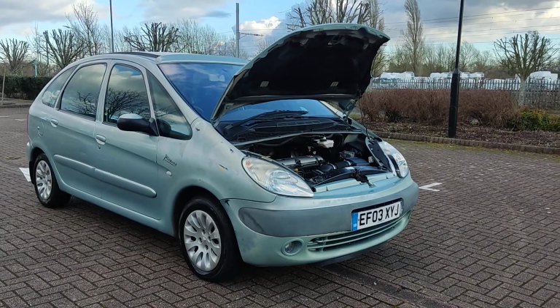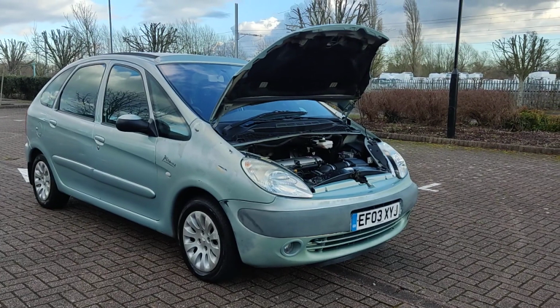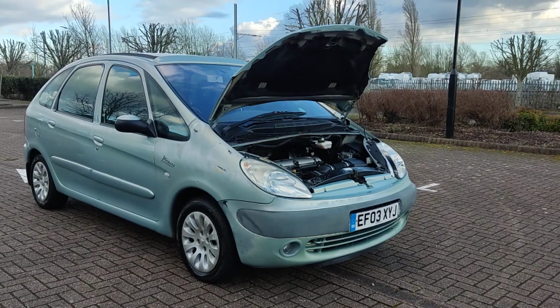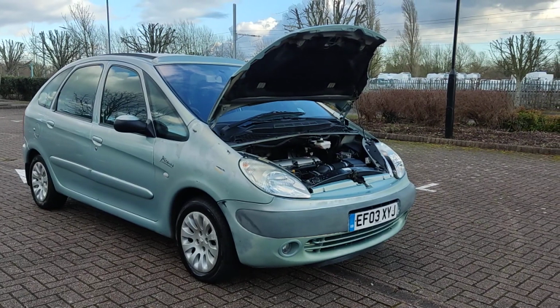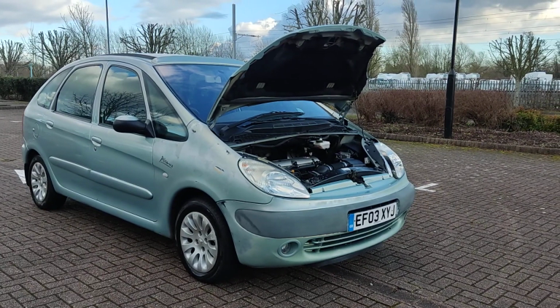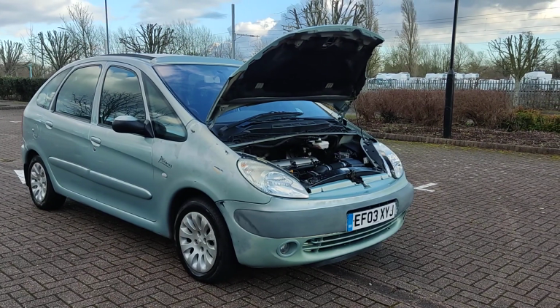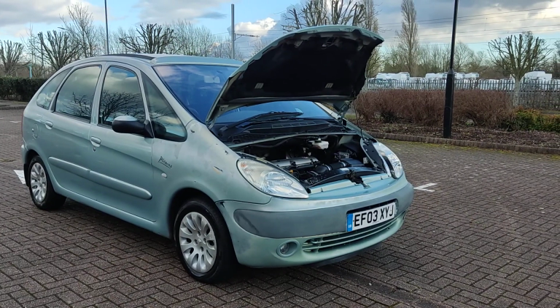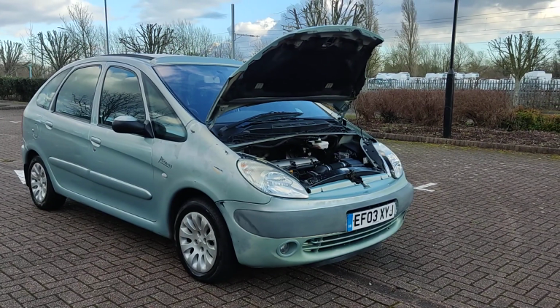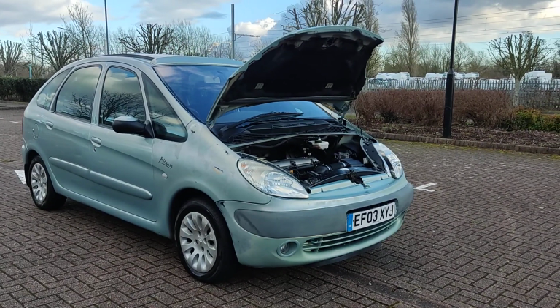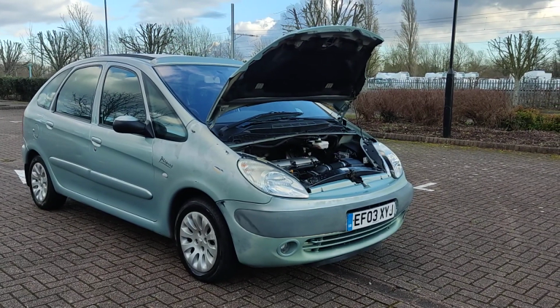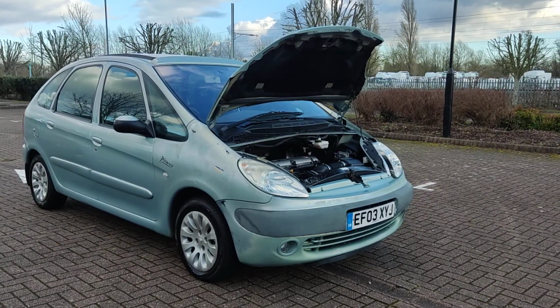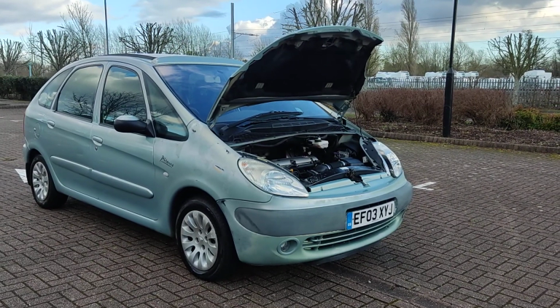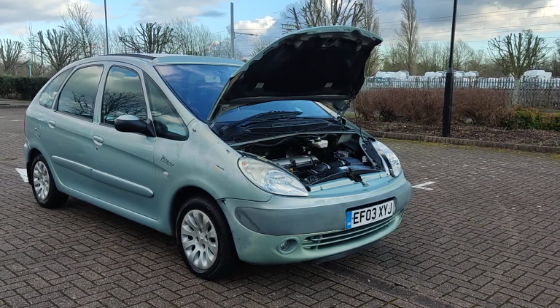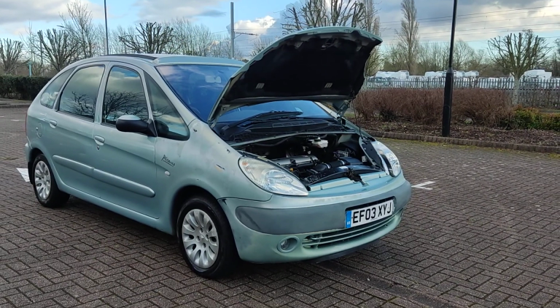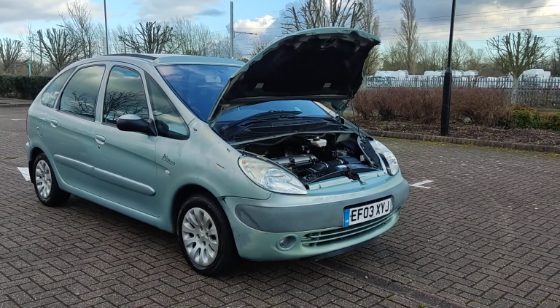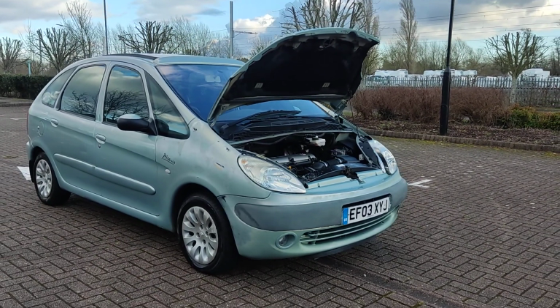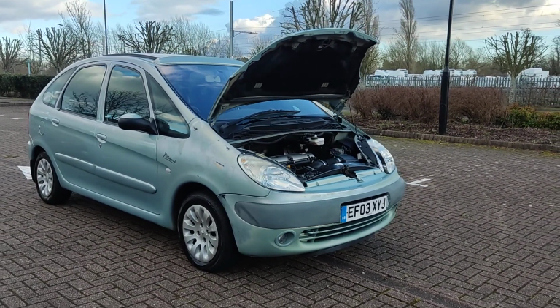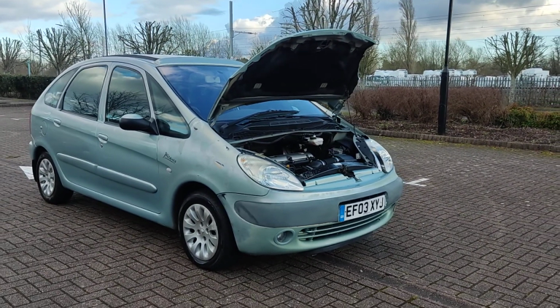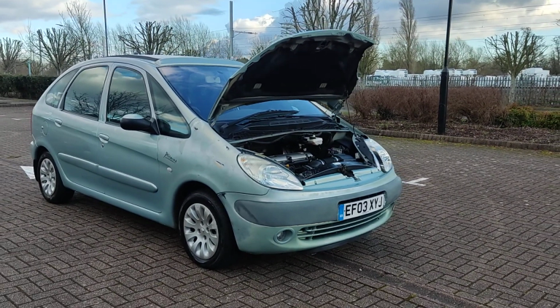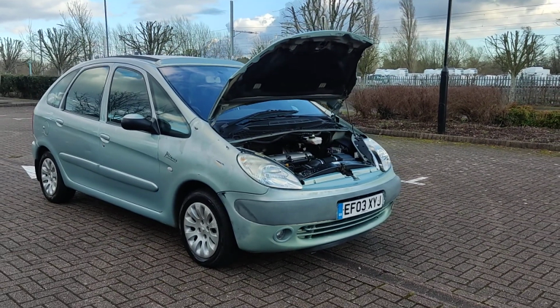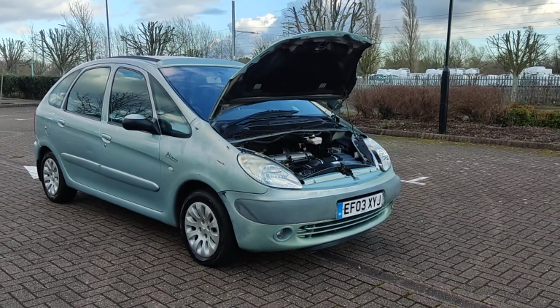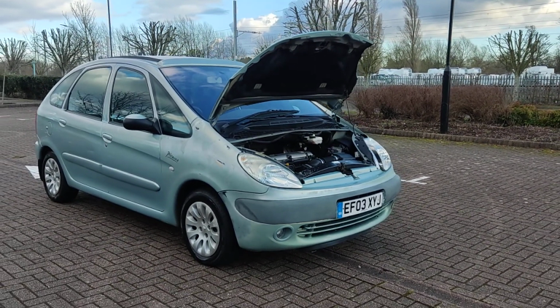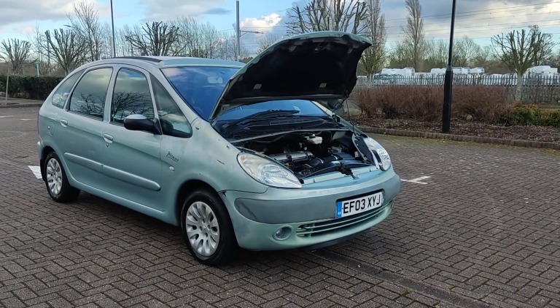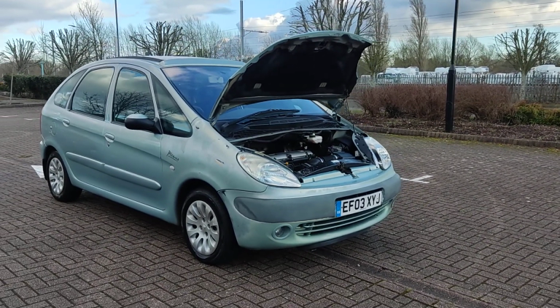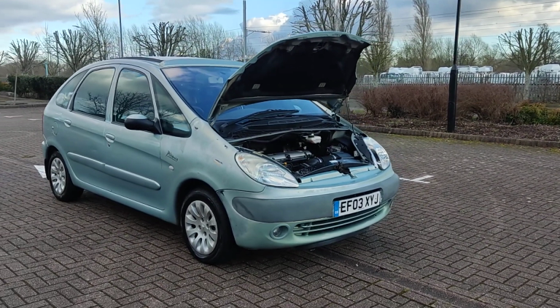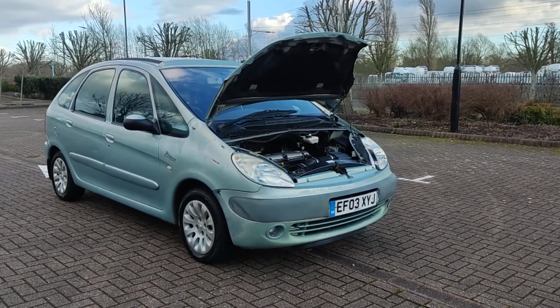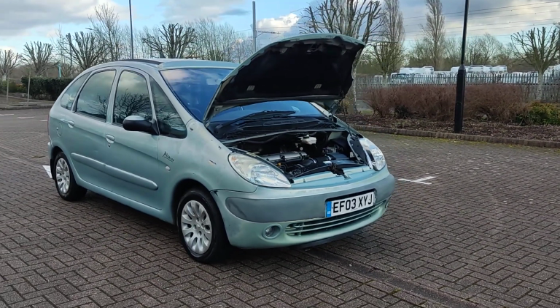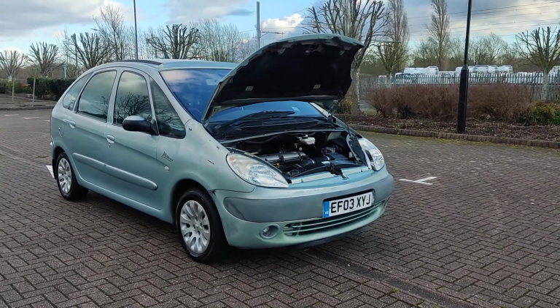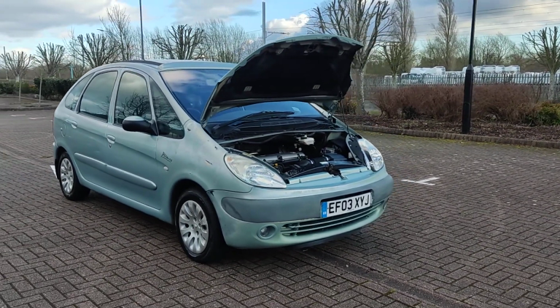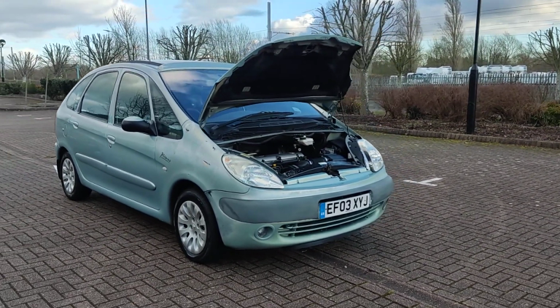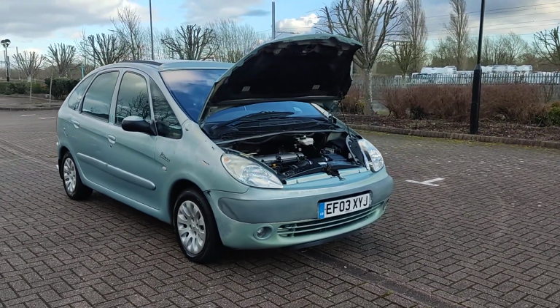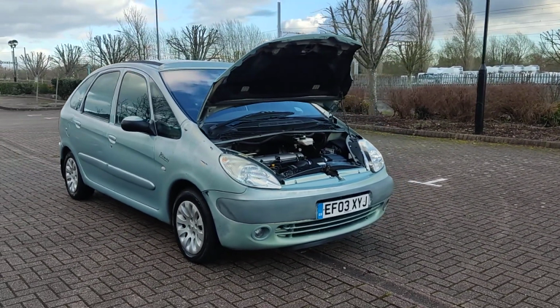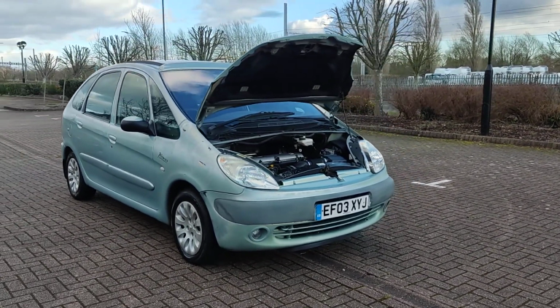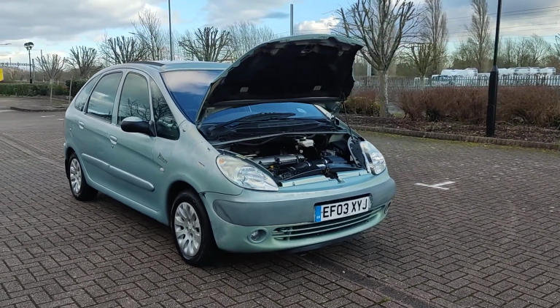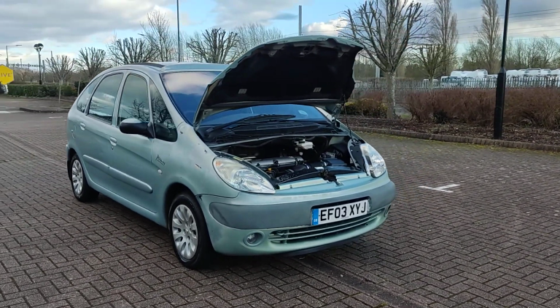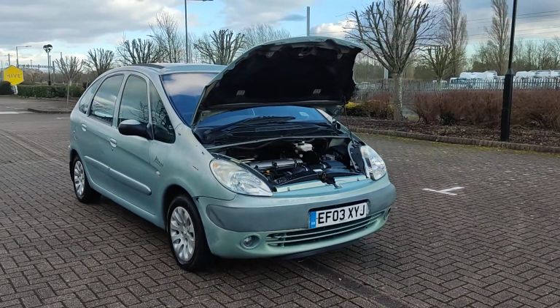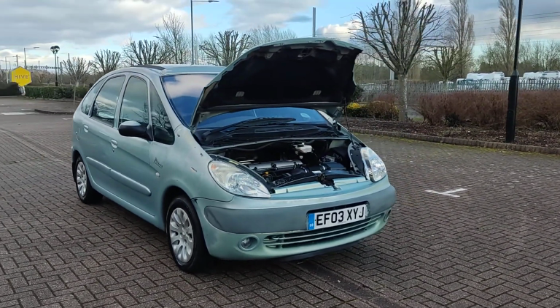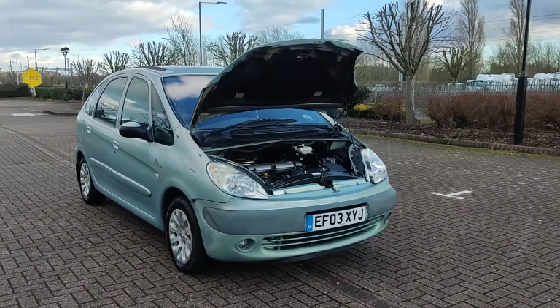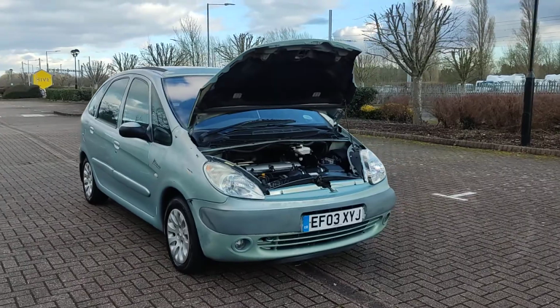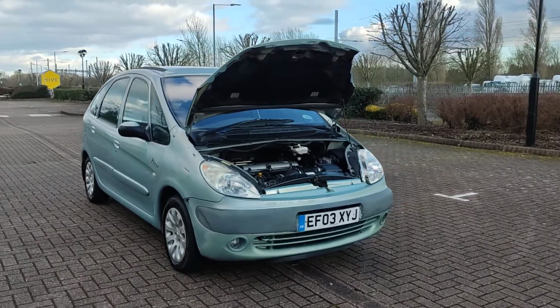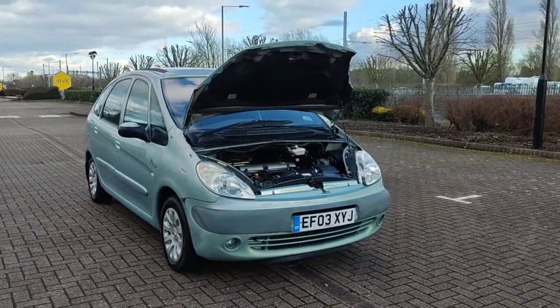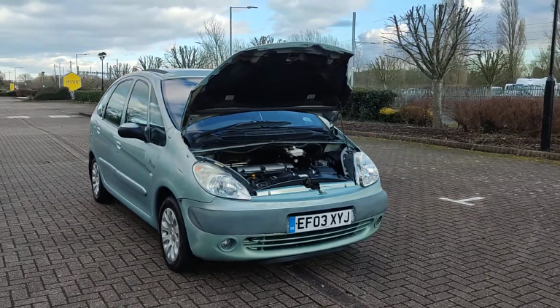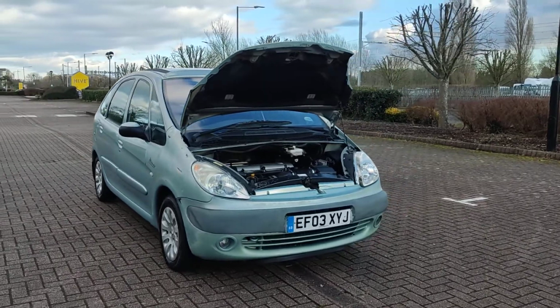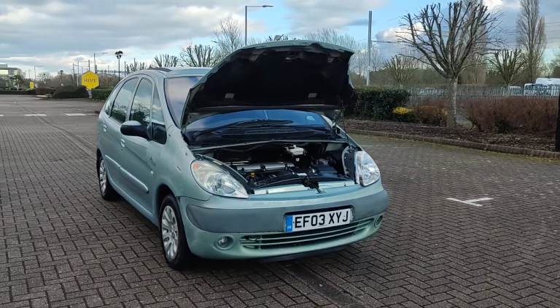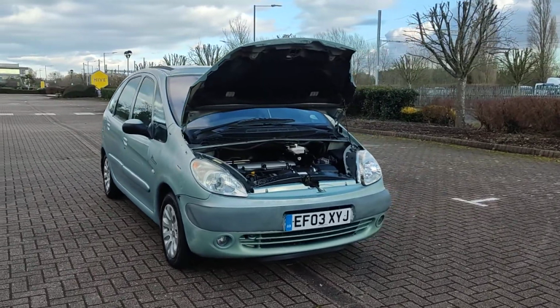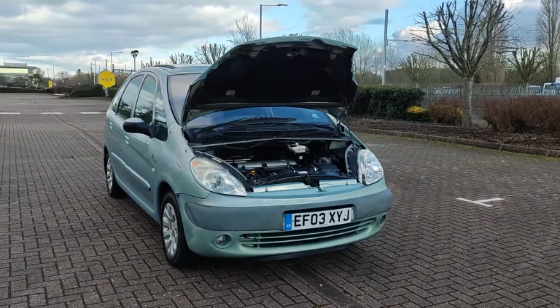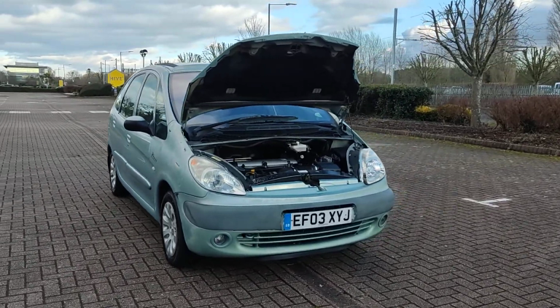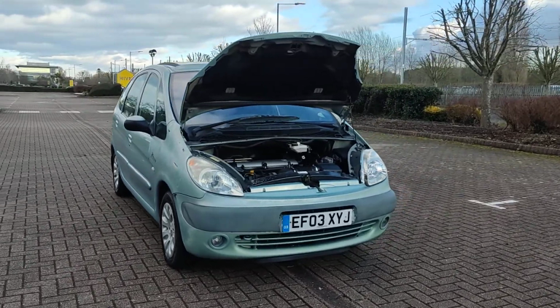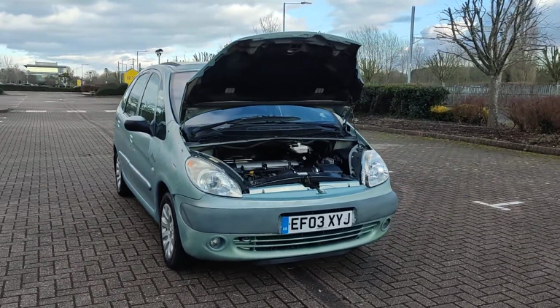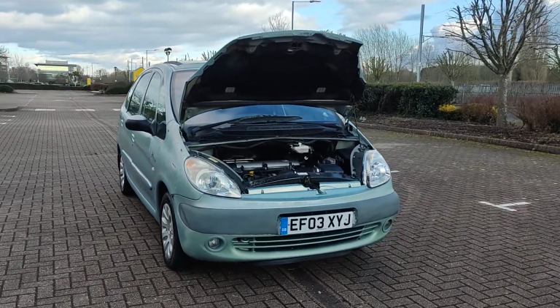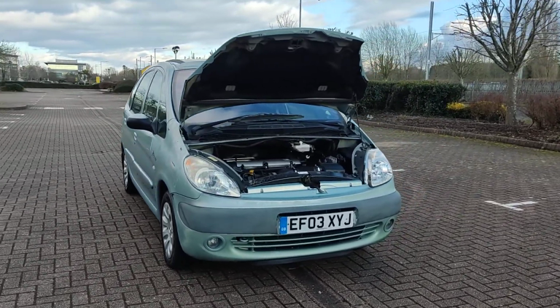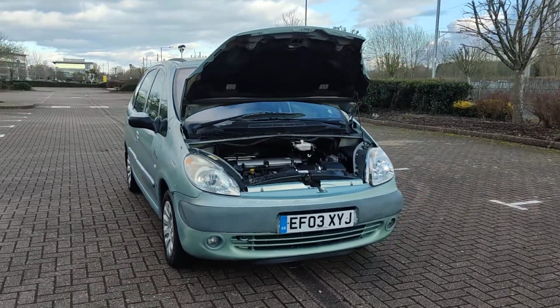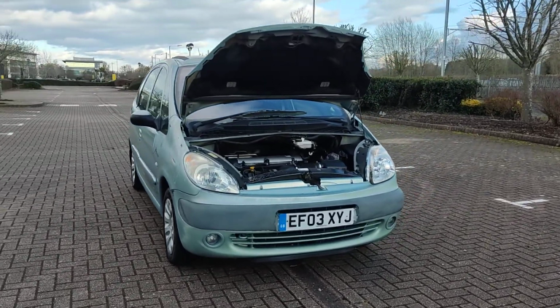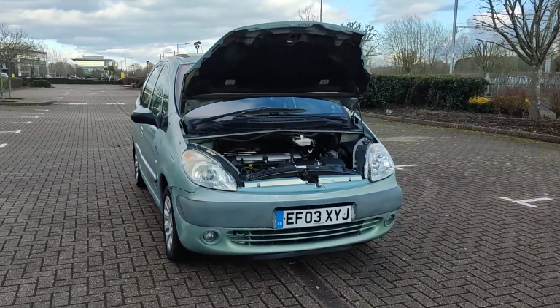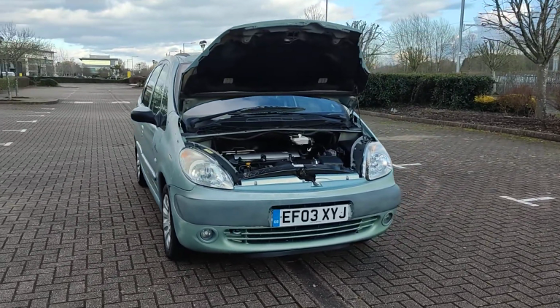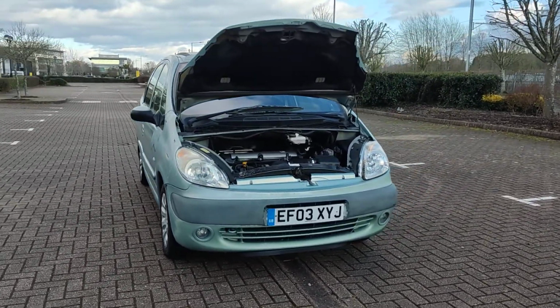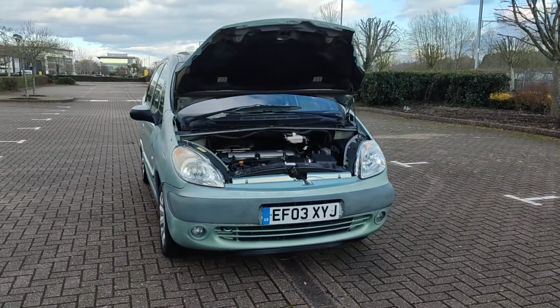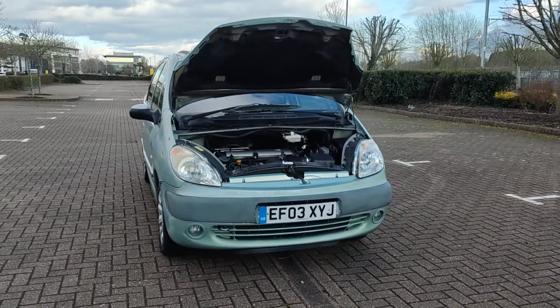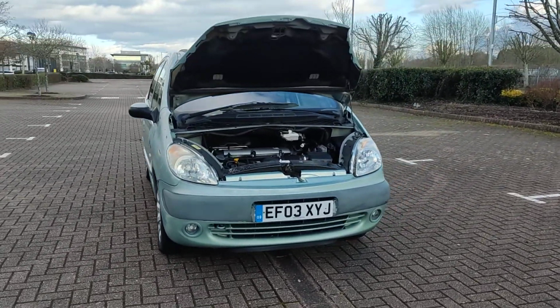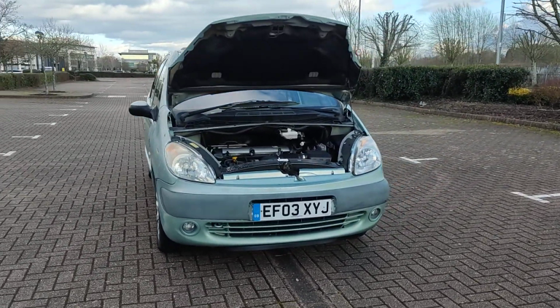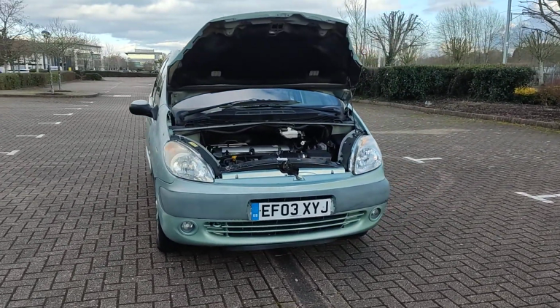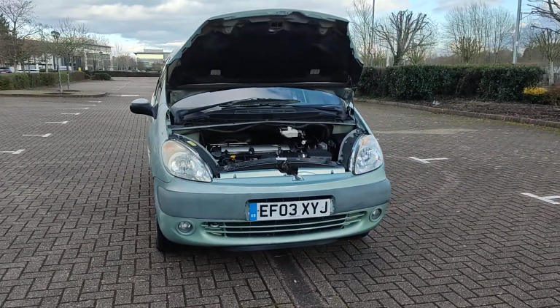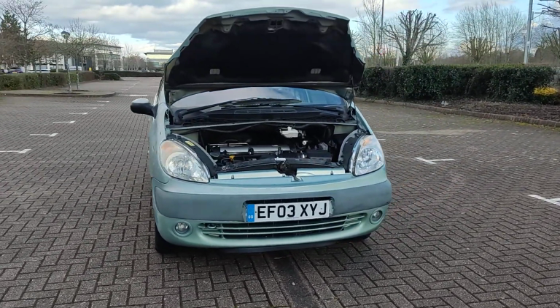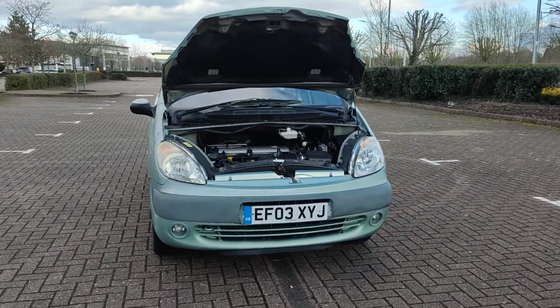EF-03 XYJ, a green seat turn, Picasso XR, 2.0 litre vehicle automatic, MPV.